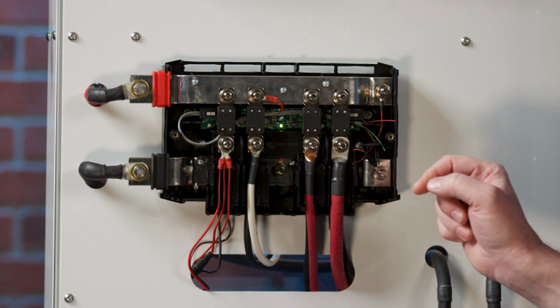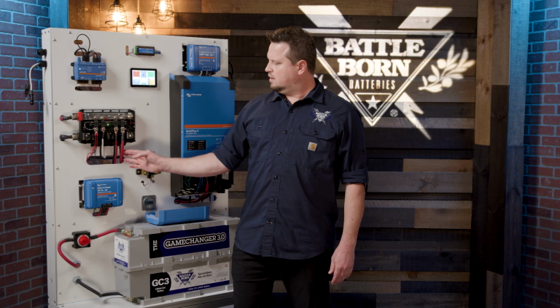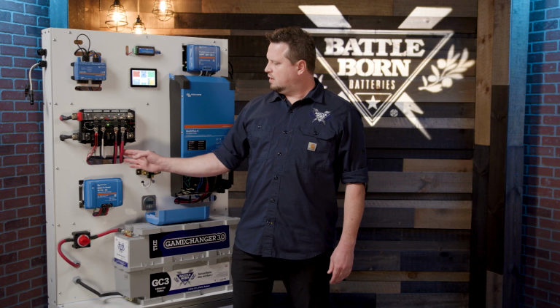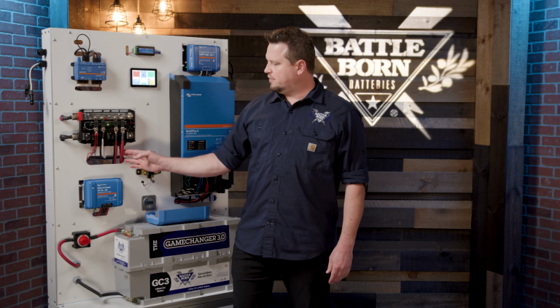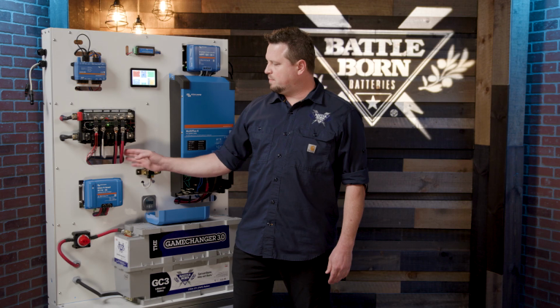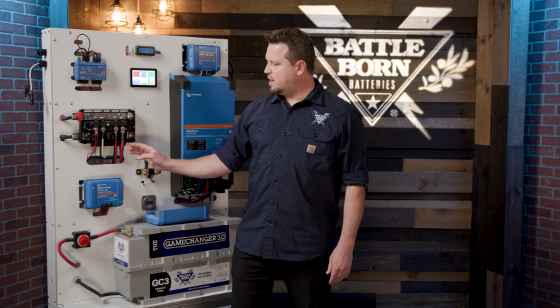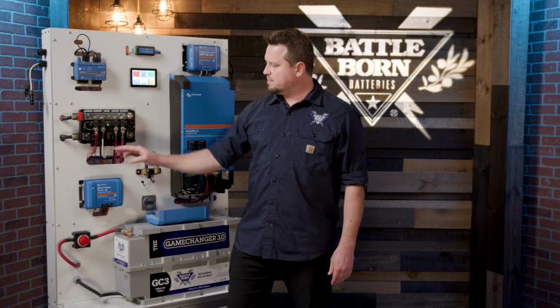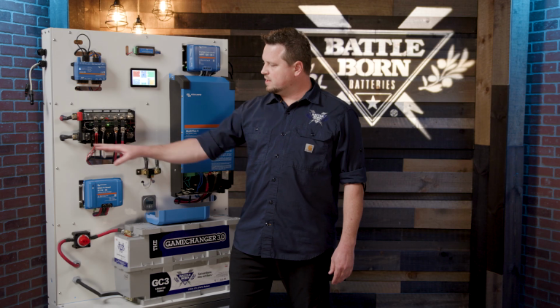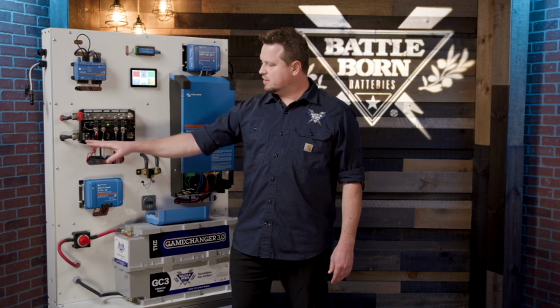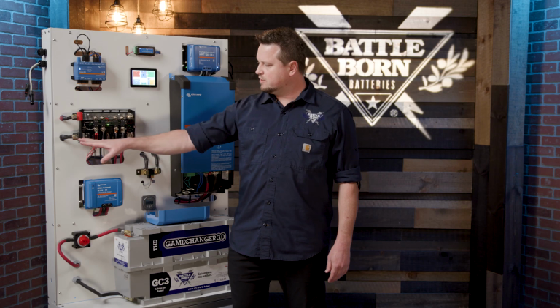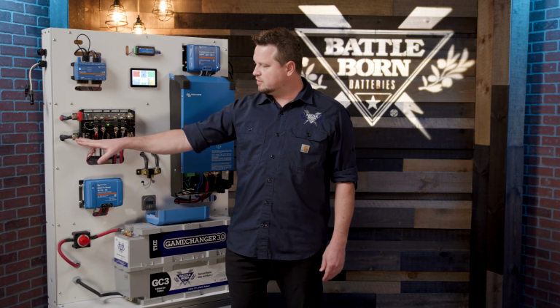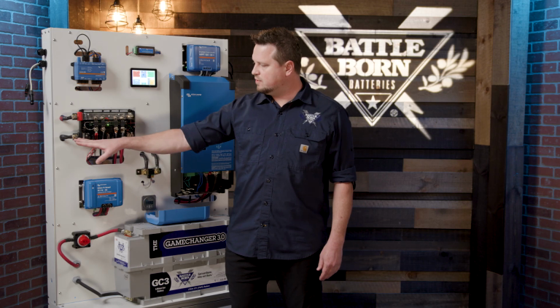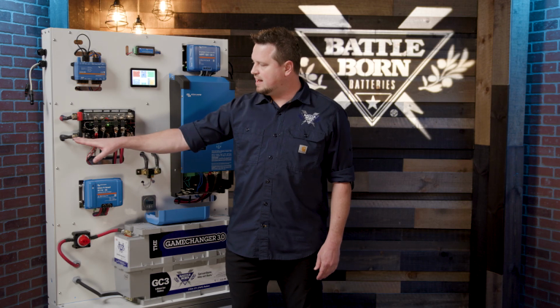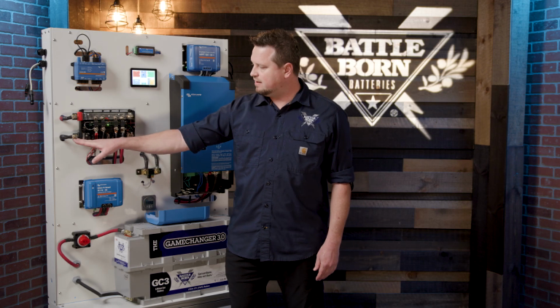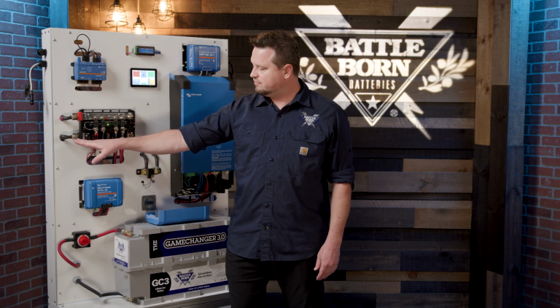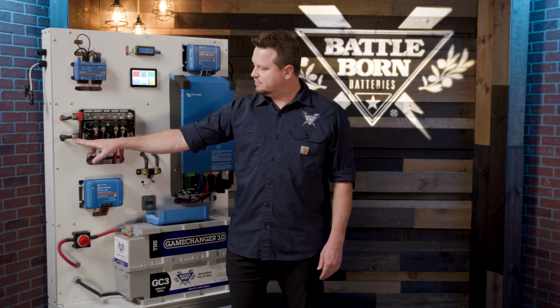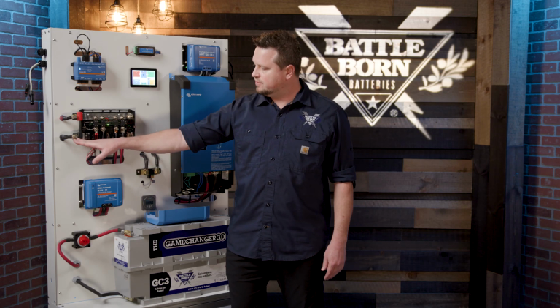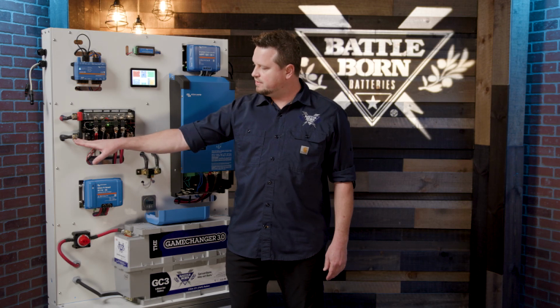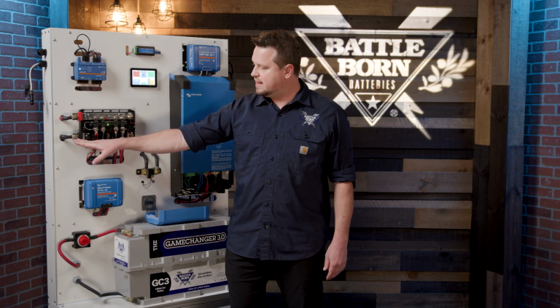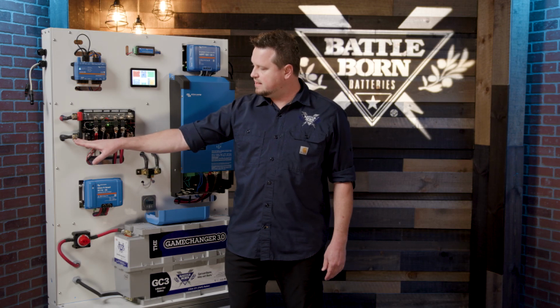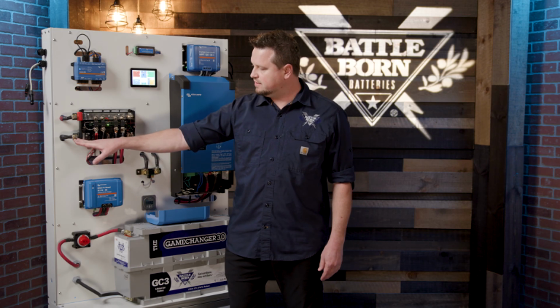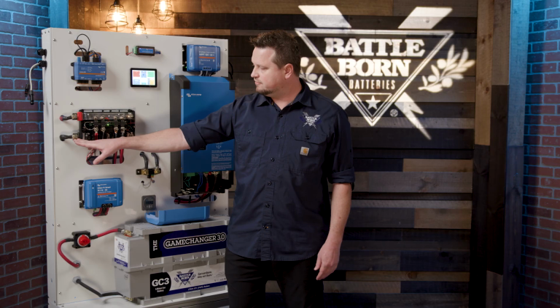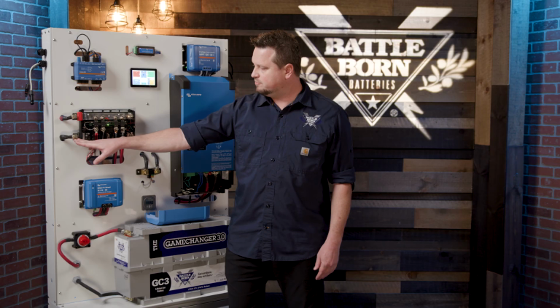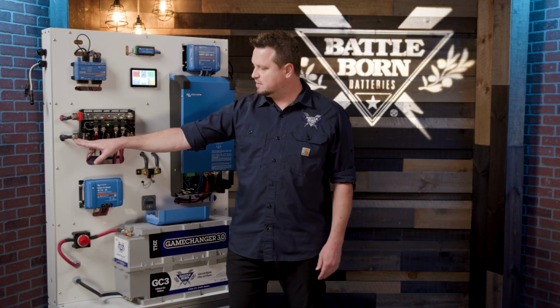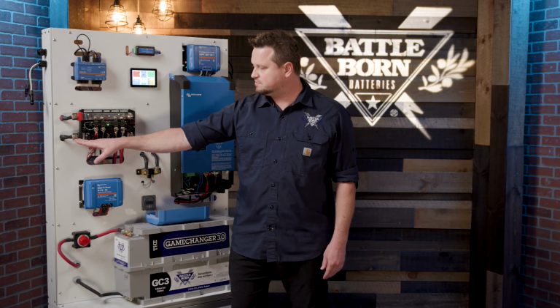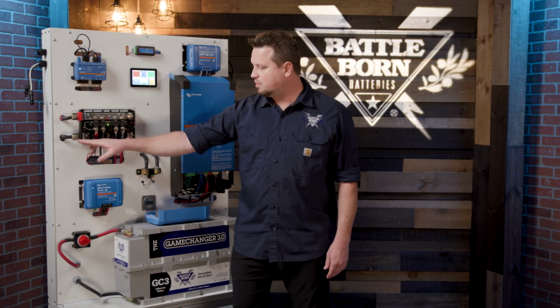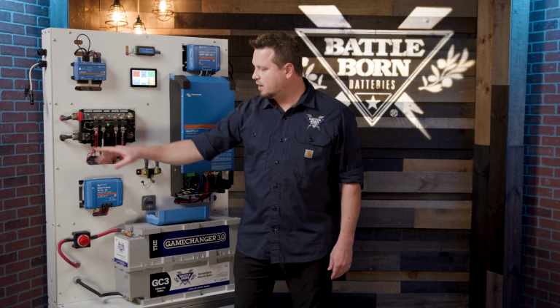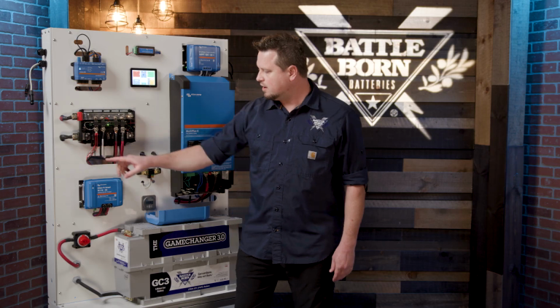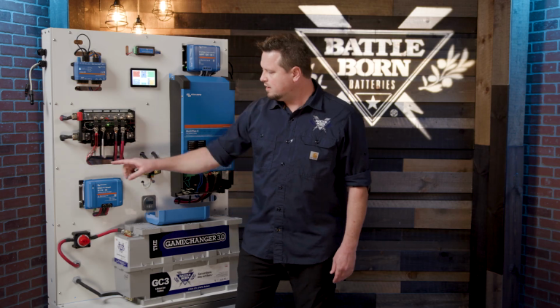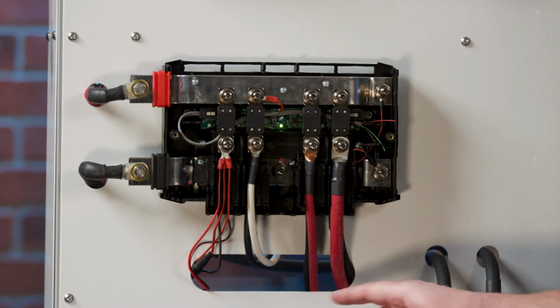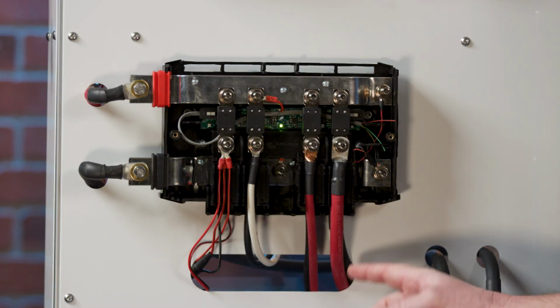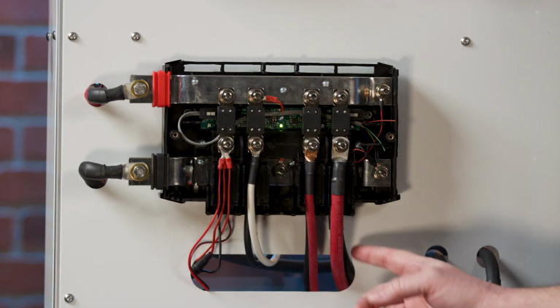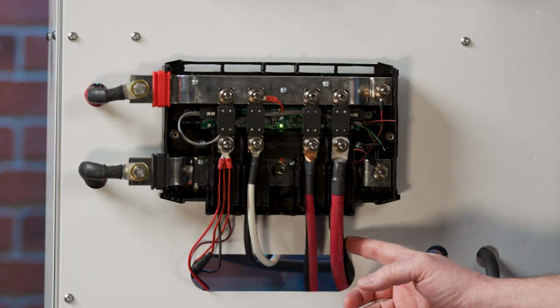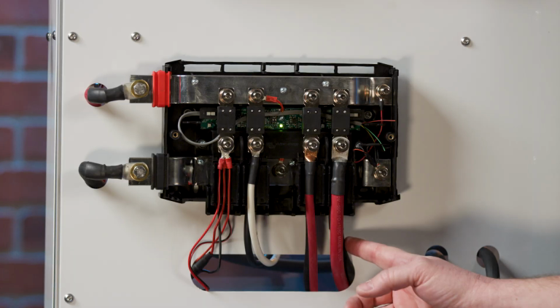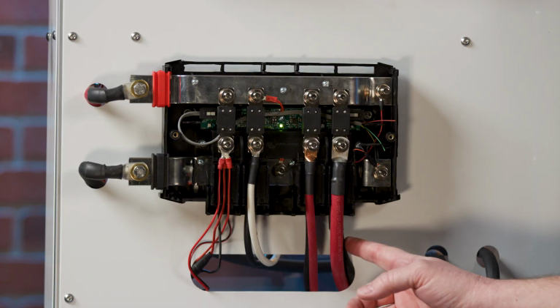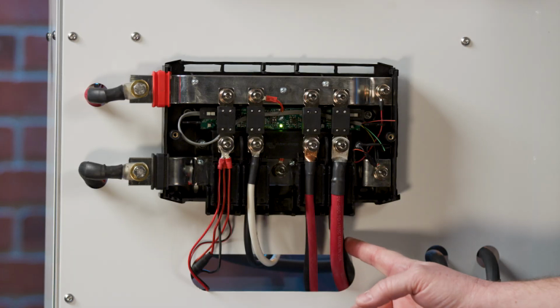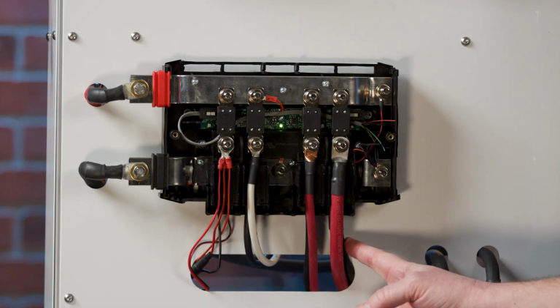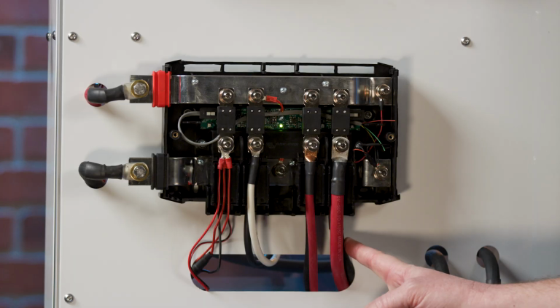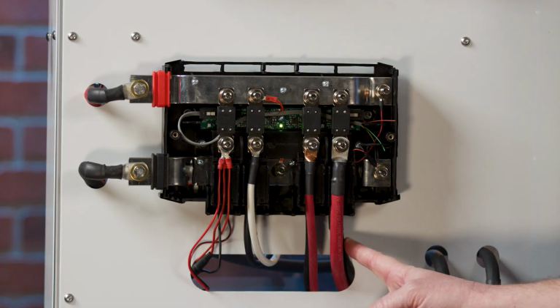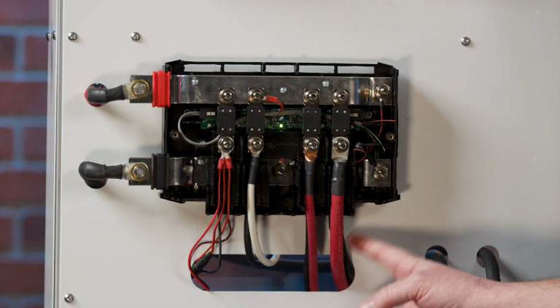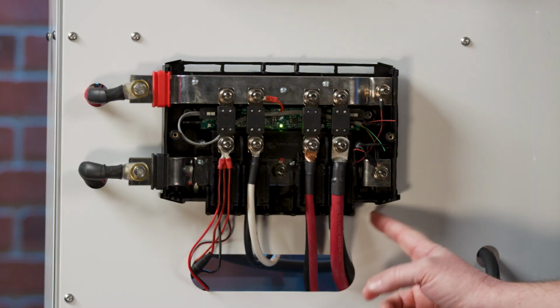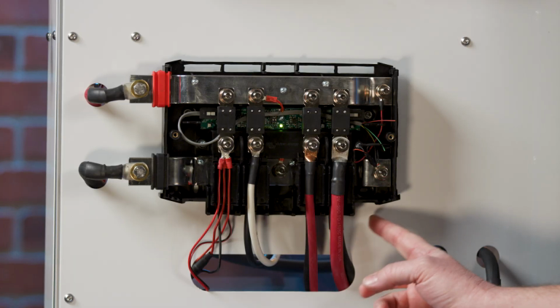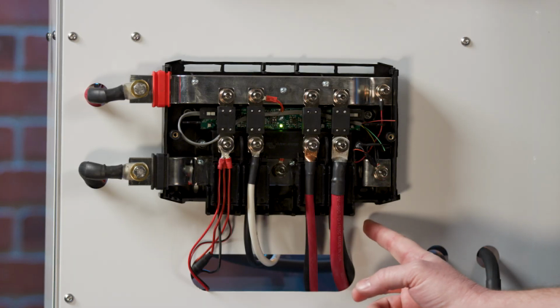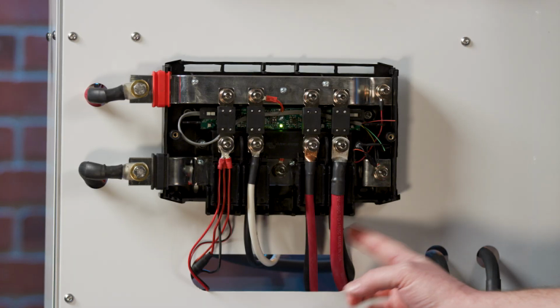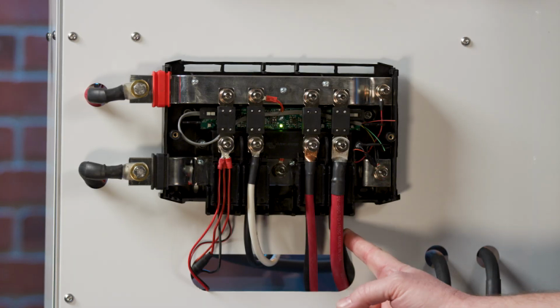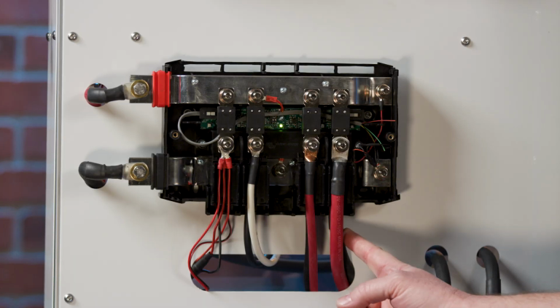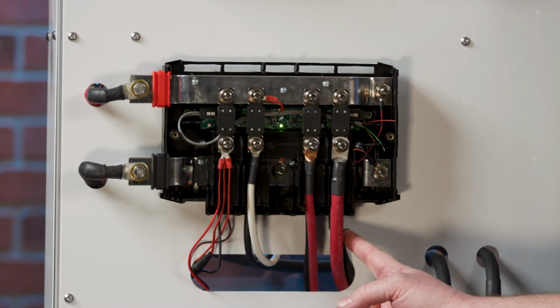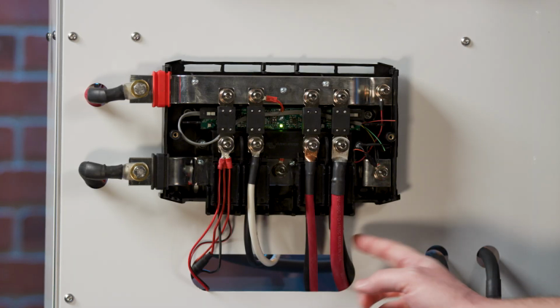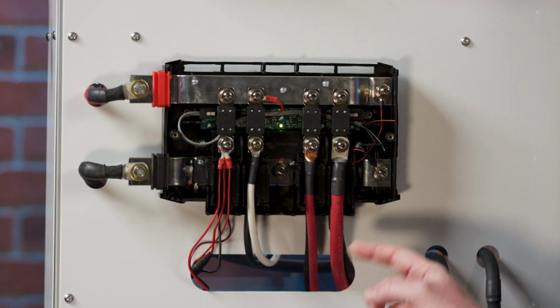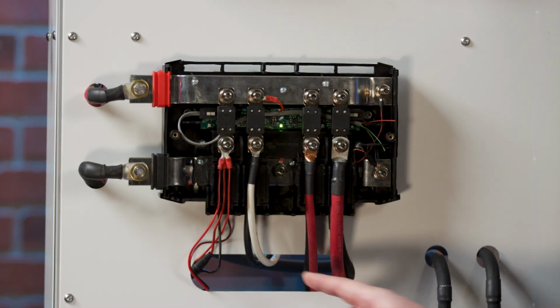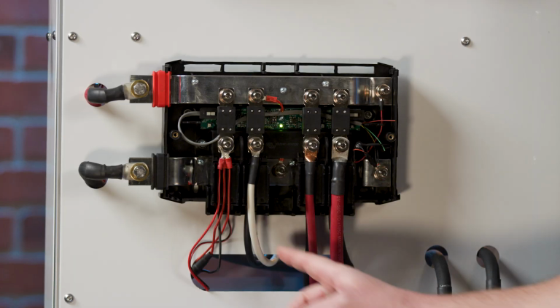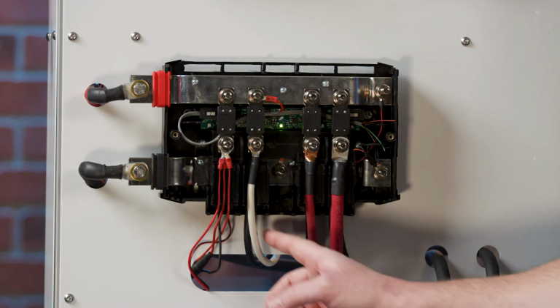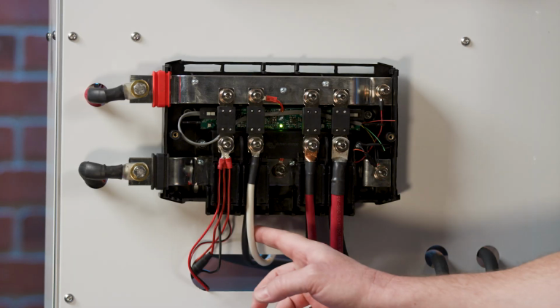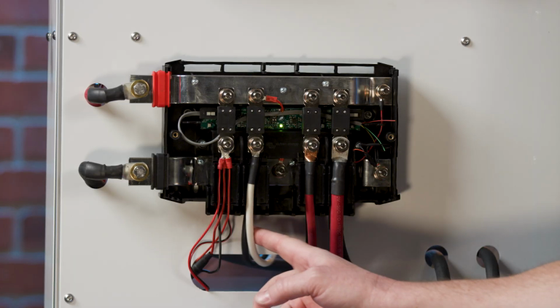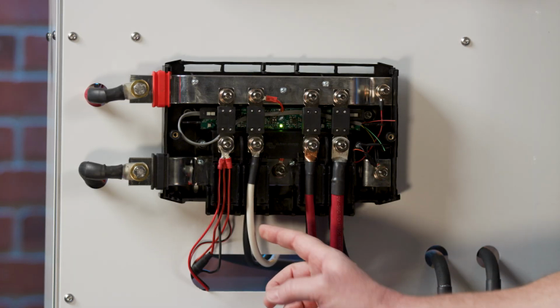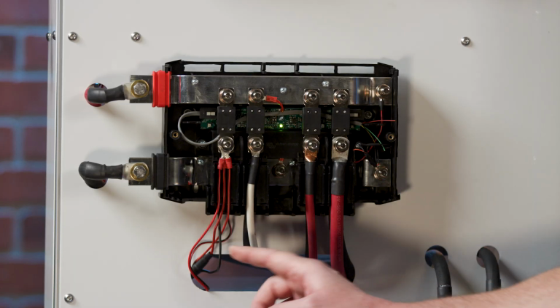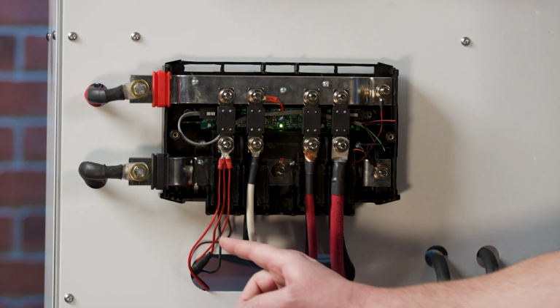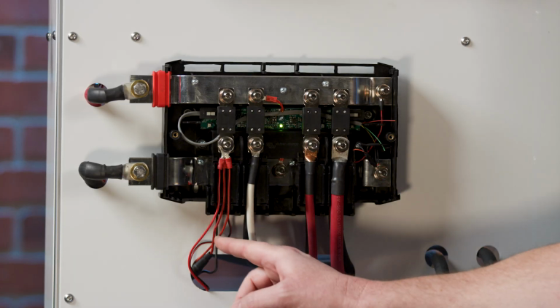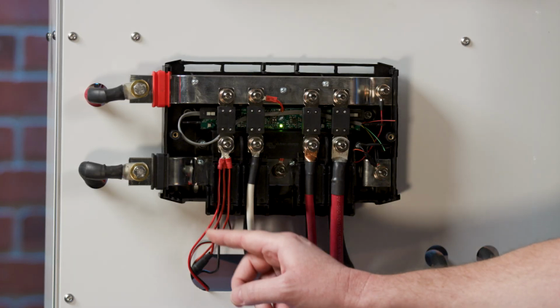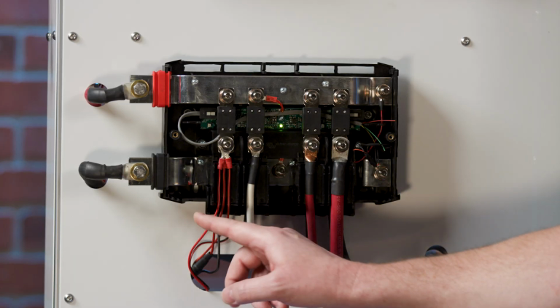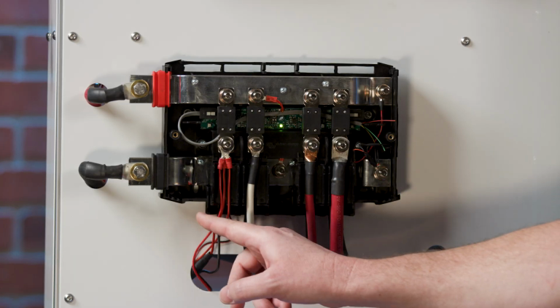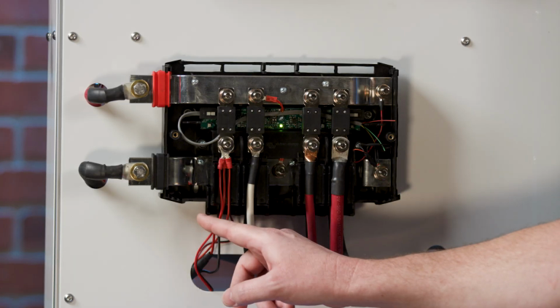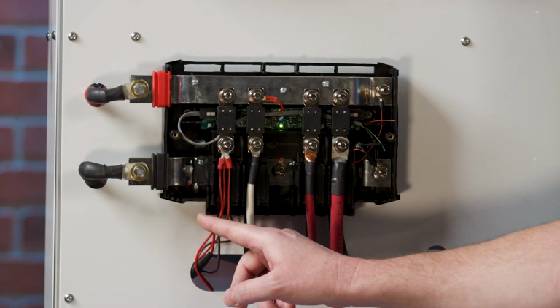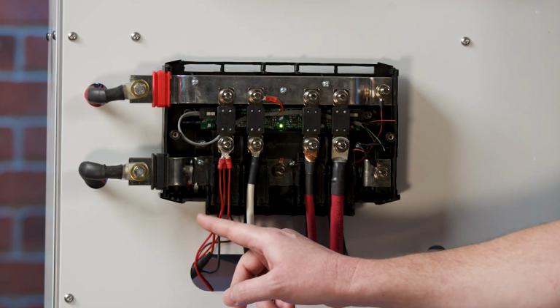On the bottom here you have the negative bus bar, and if you can see under these, all the negative connections are made in here.